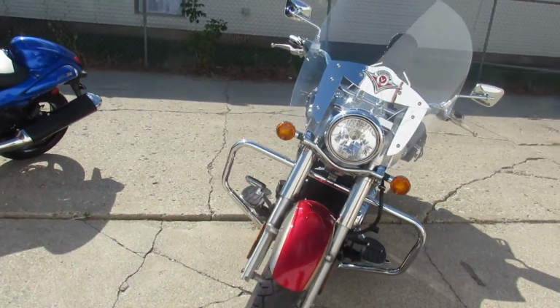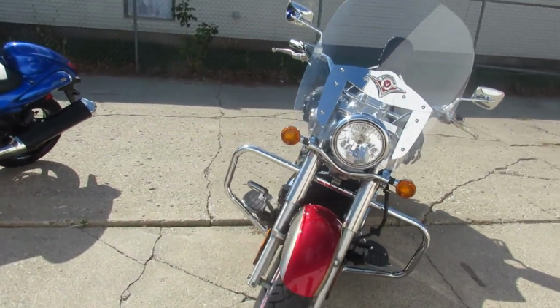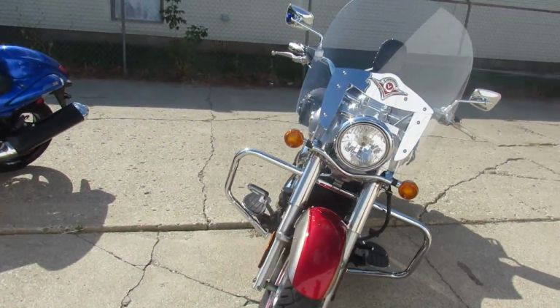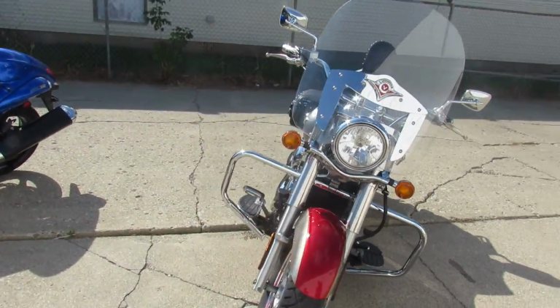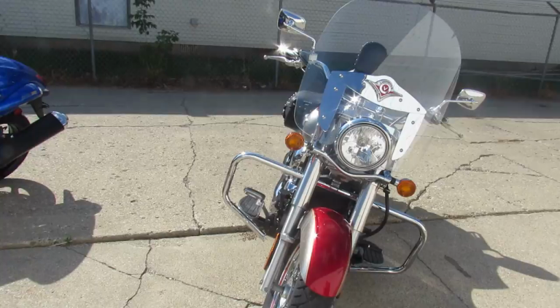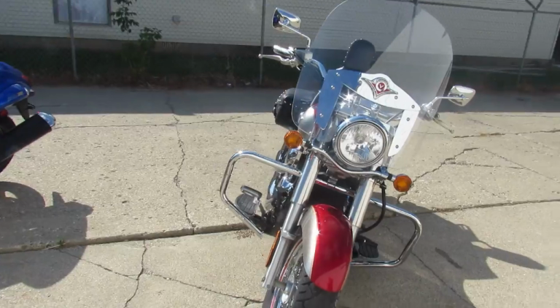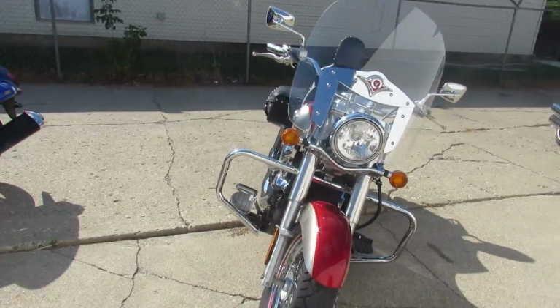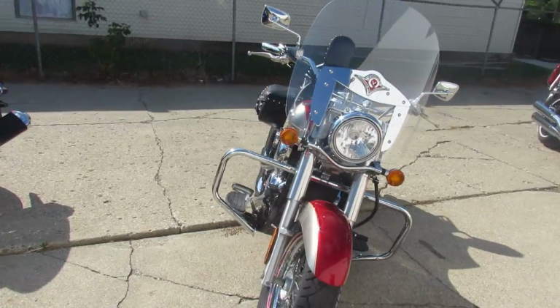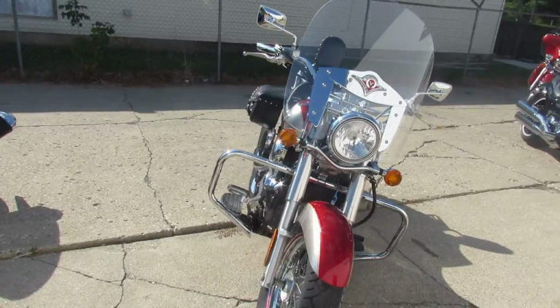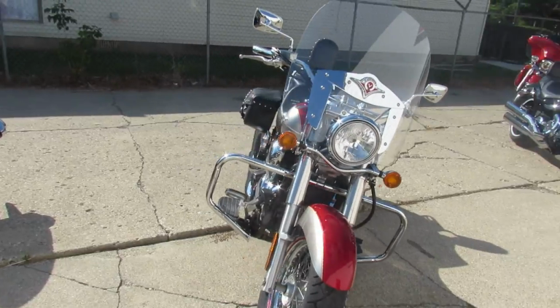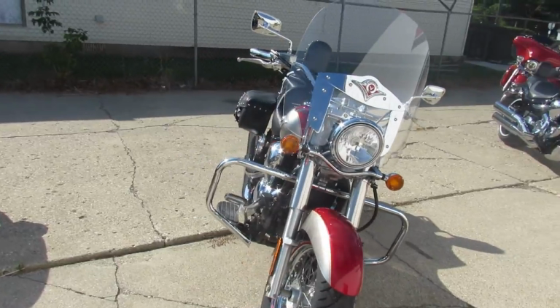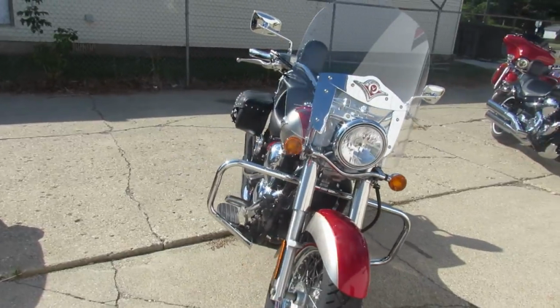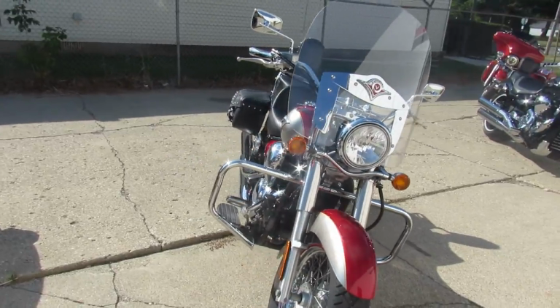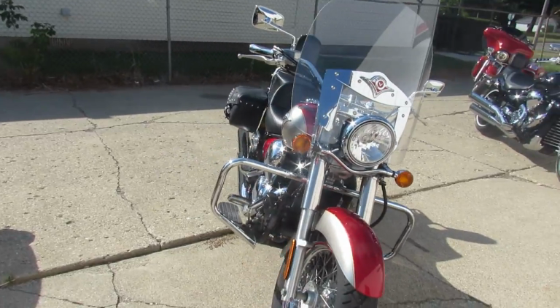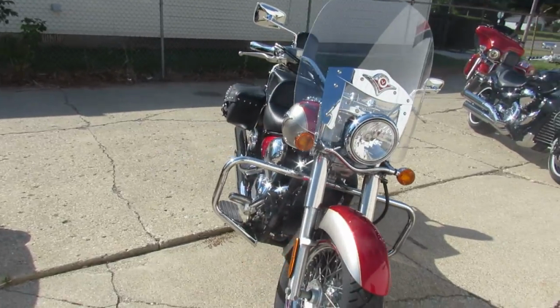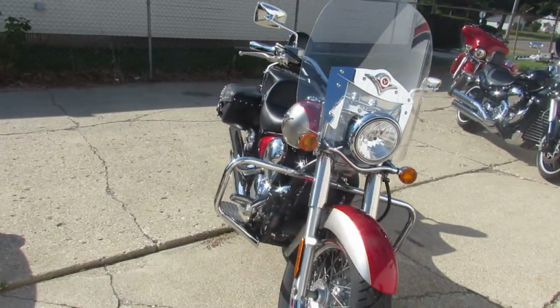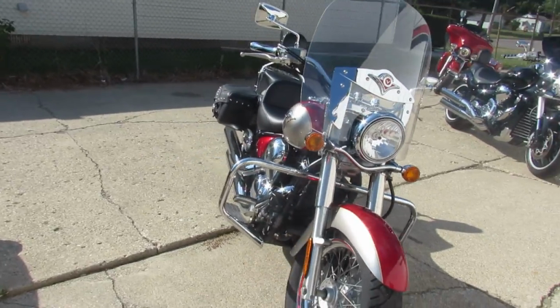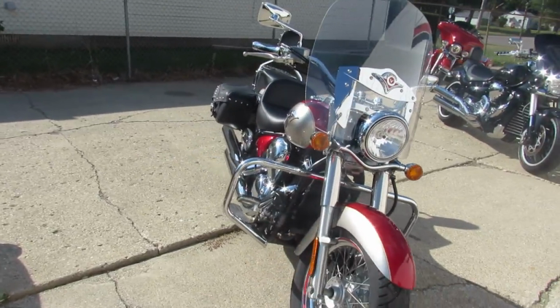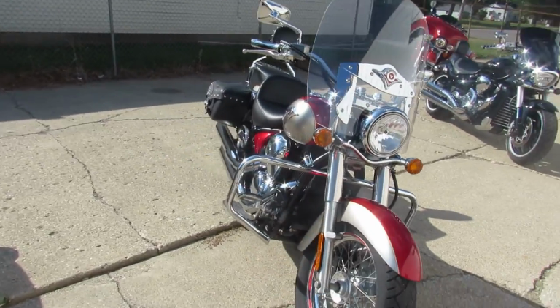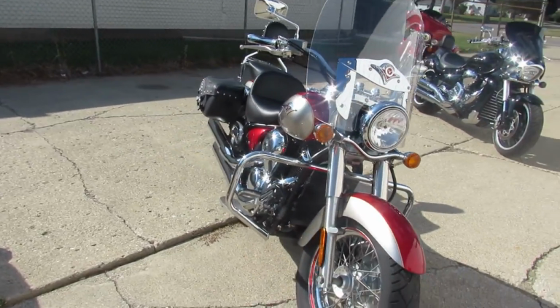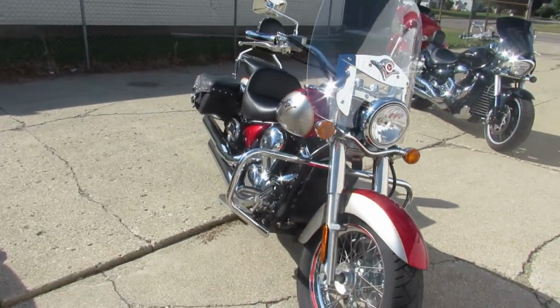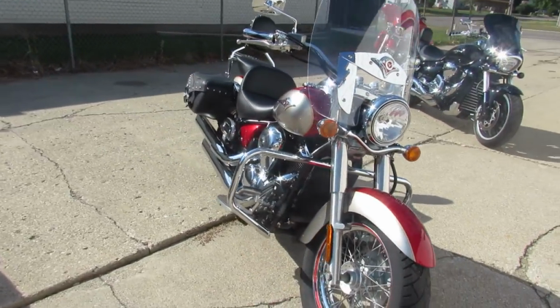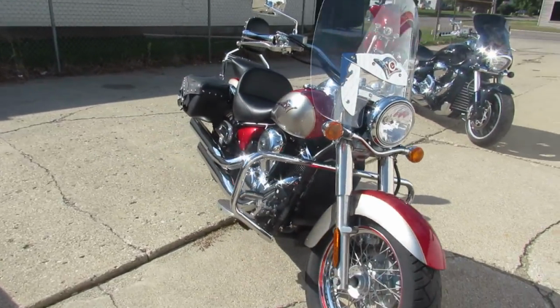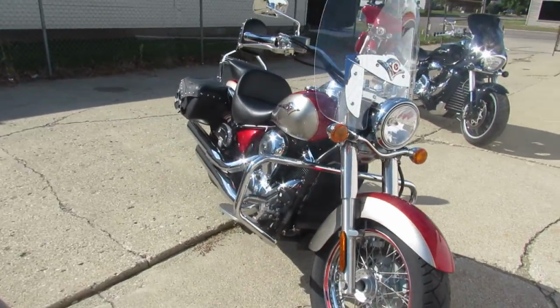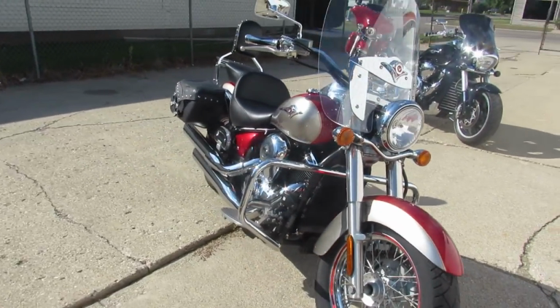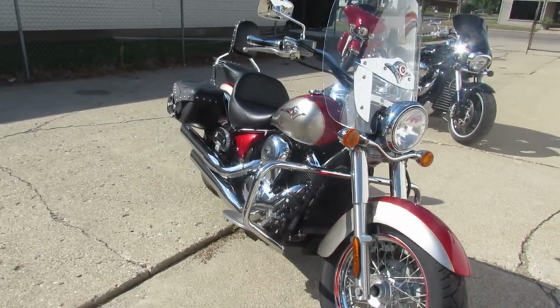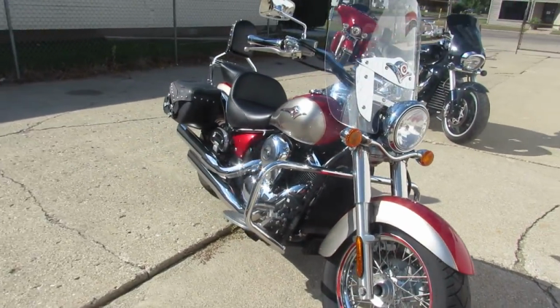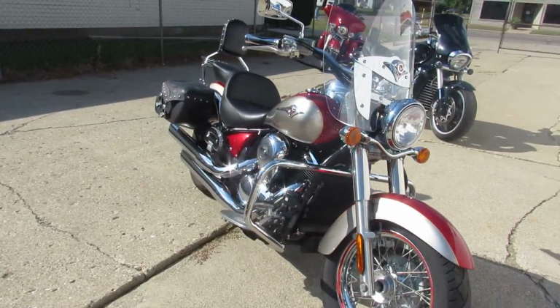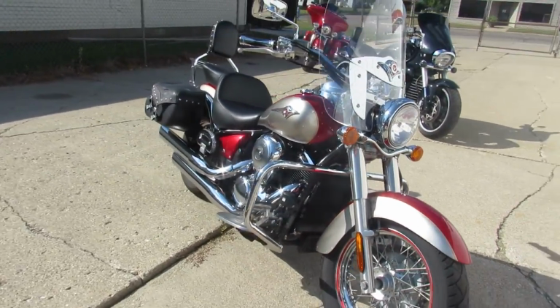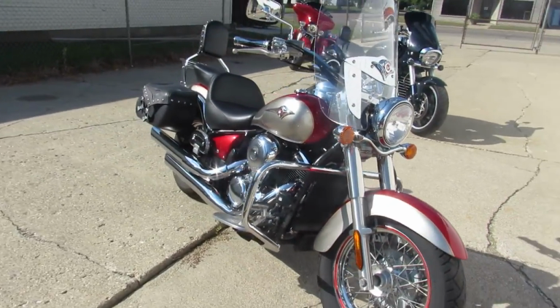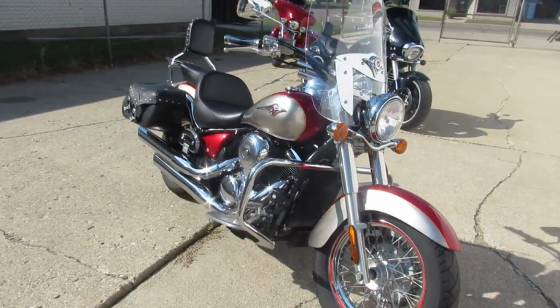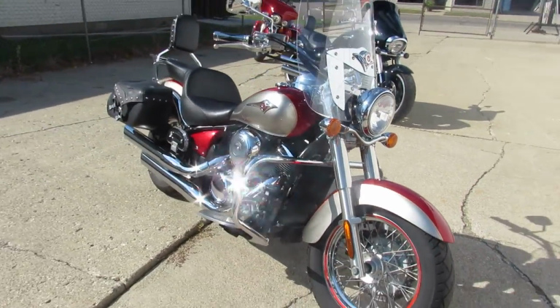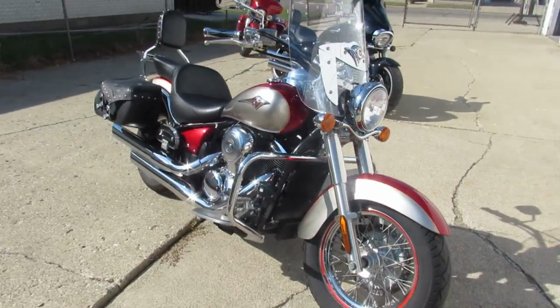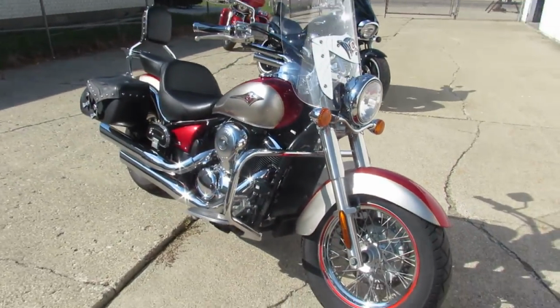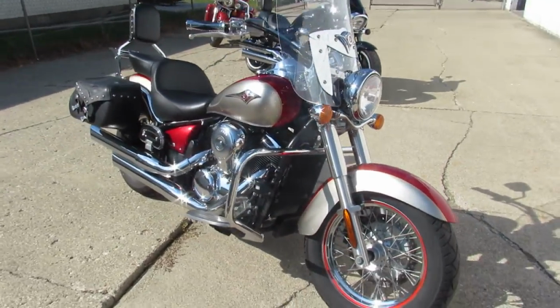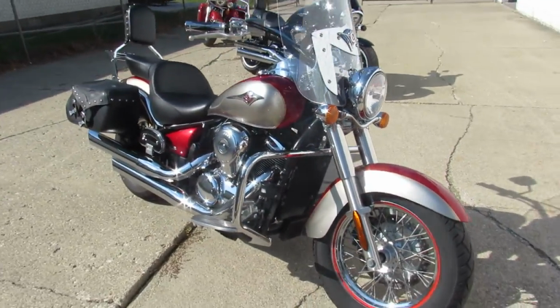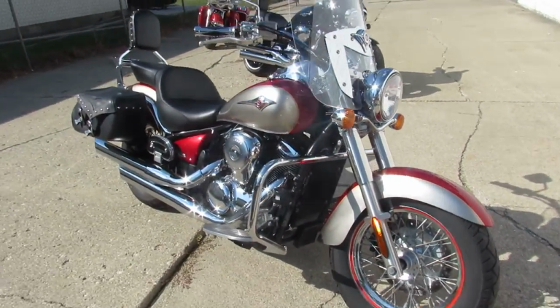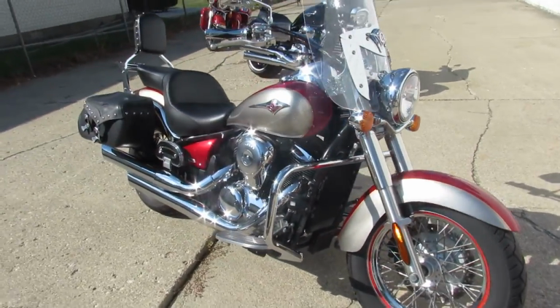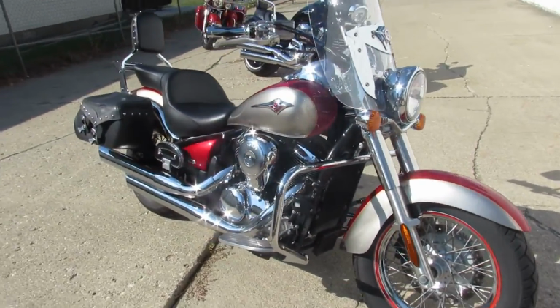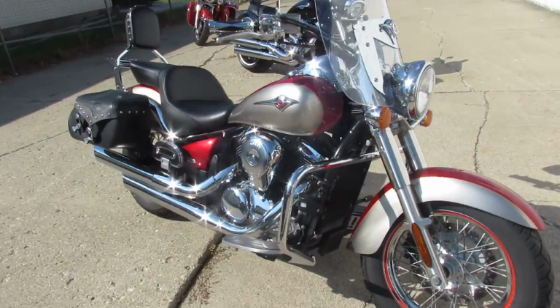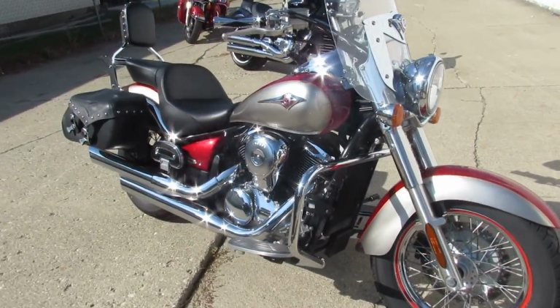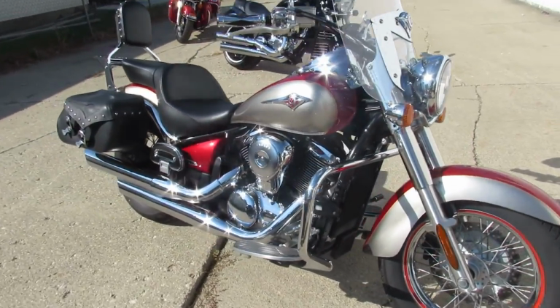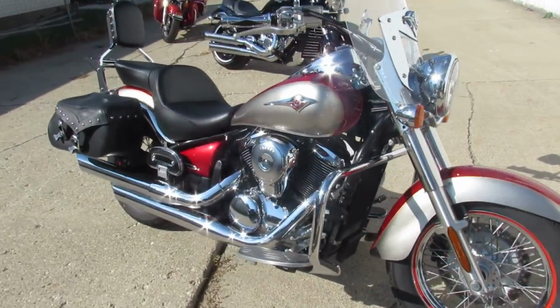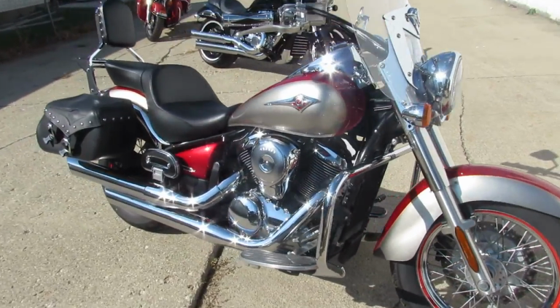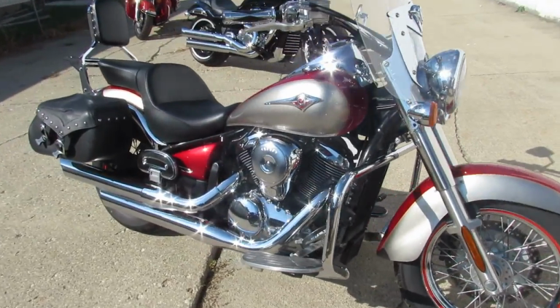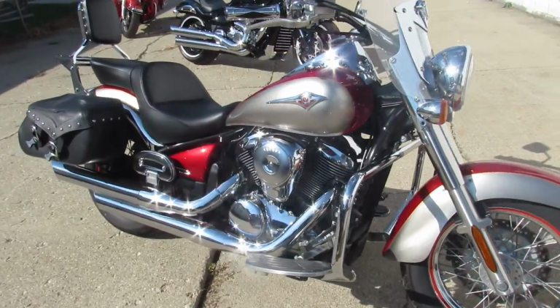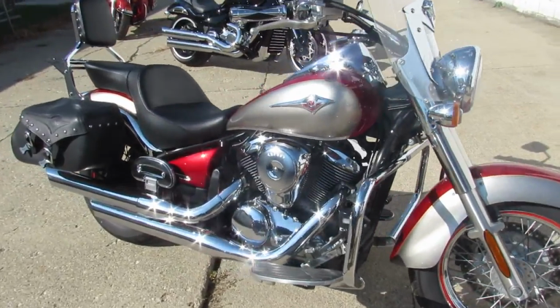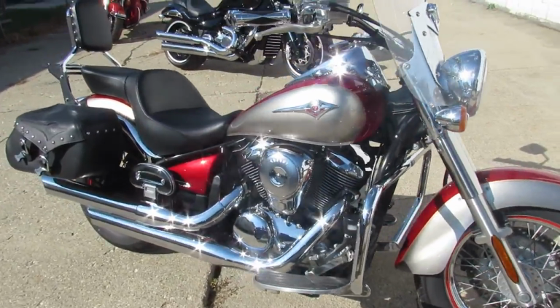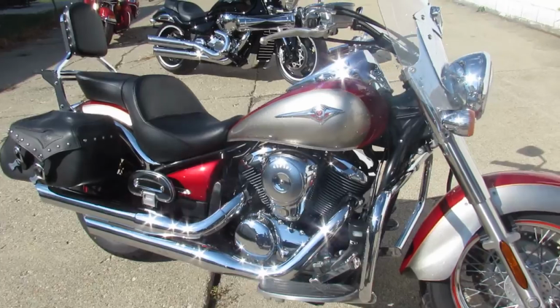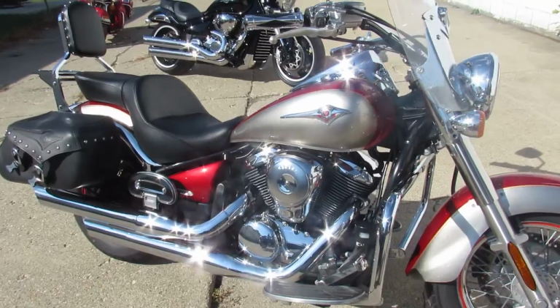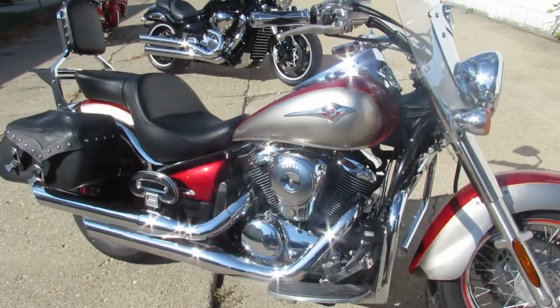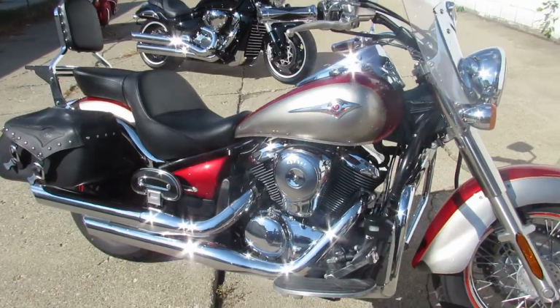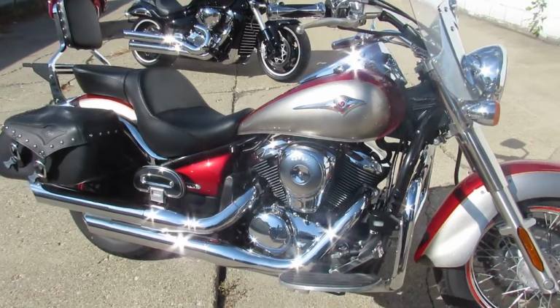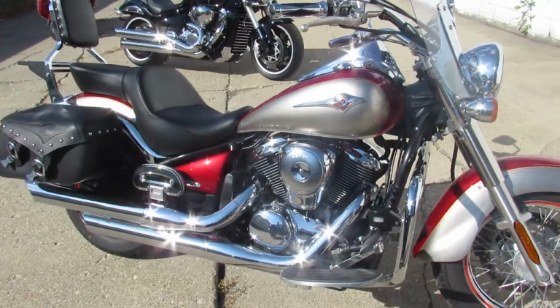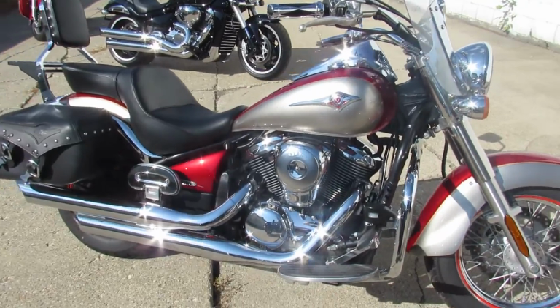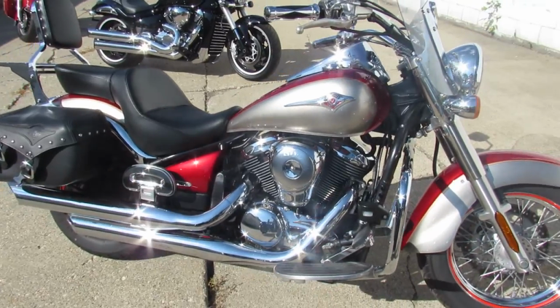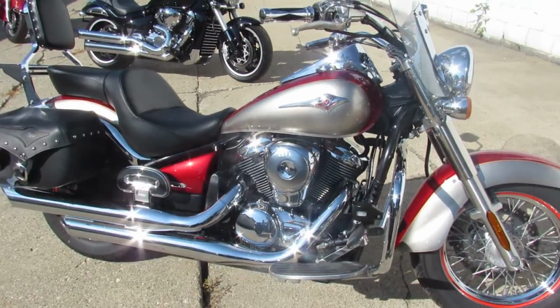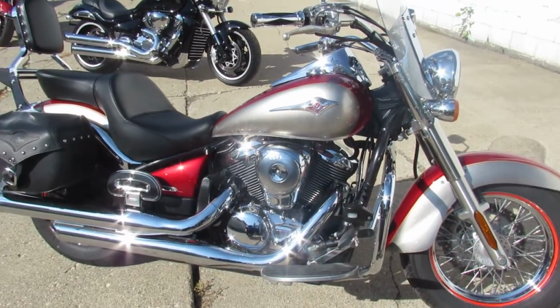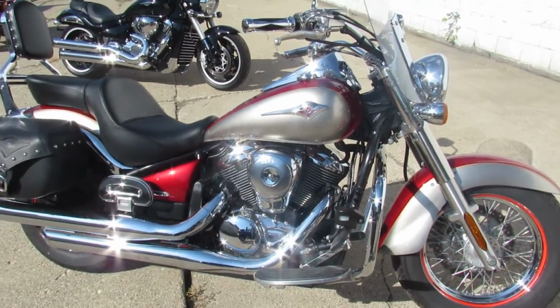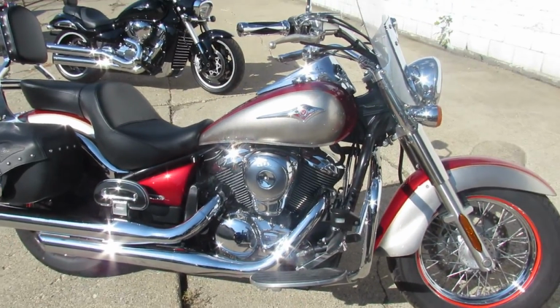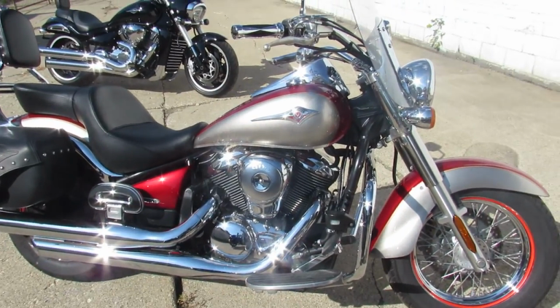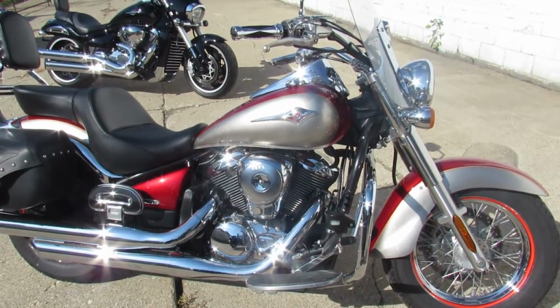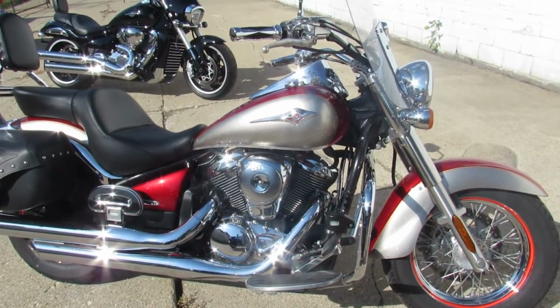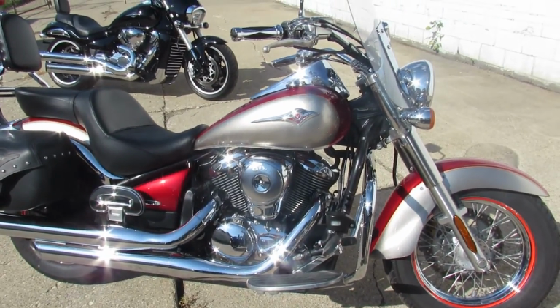Just serviced here at the dealership. Has a warranty available. All right, with confidence, give us a call. We'll get it done at 810-648-9500.